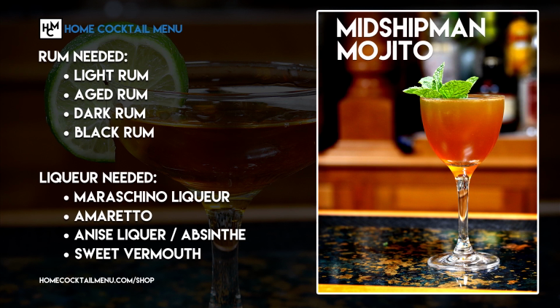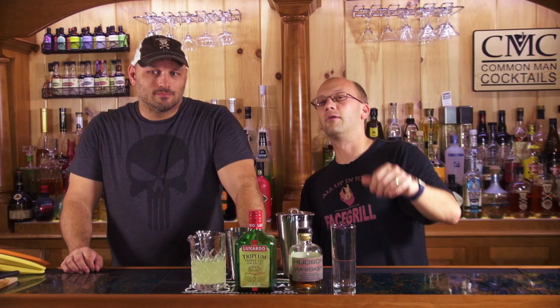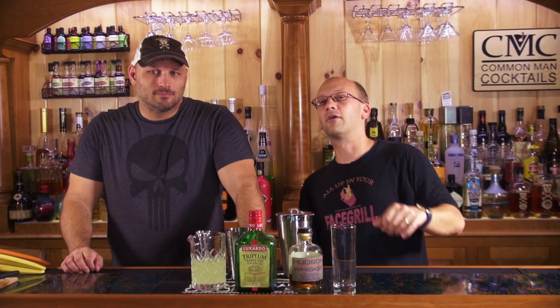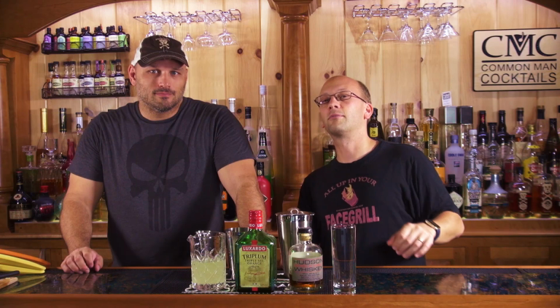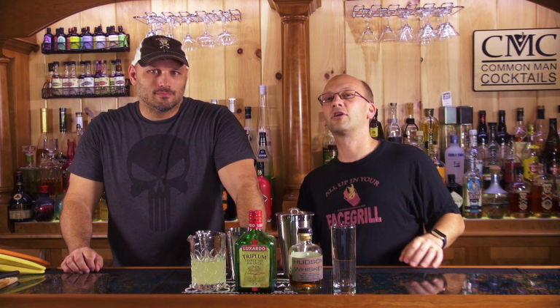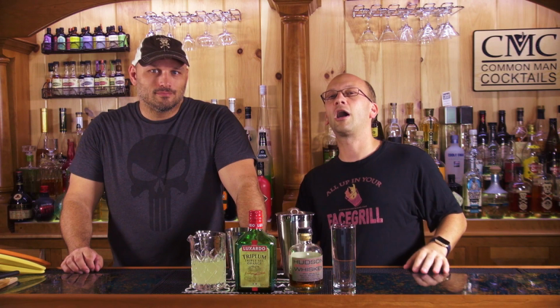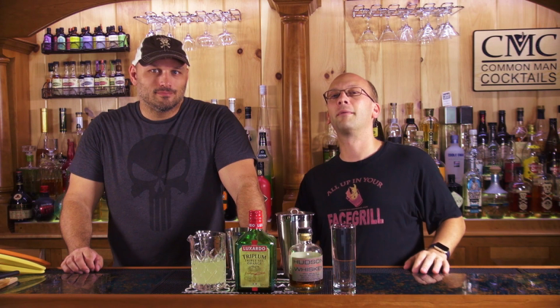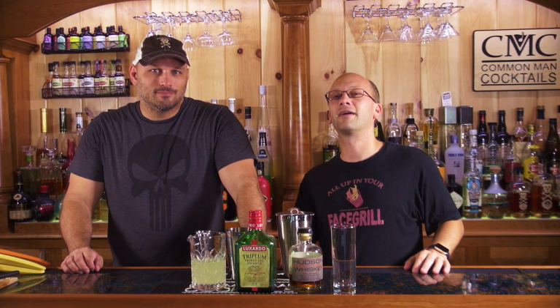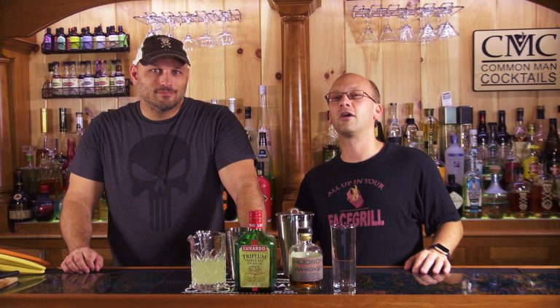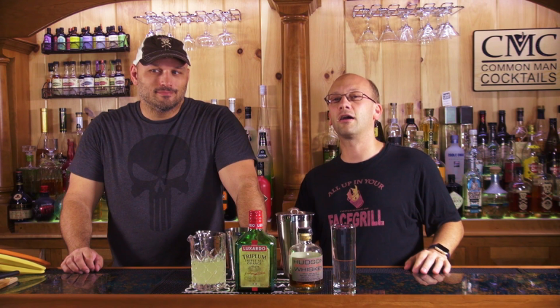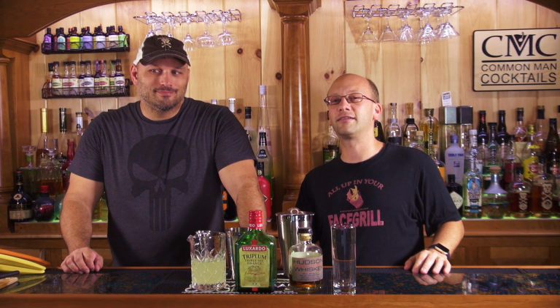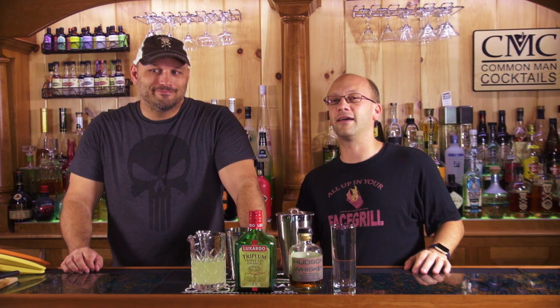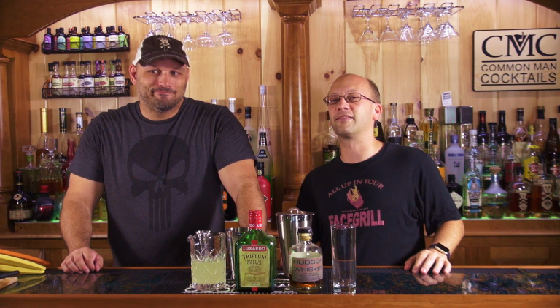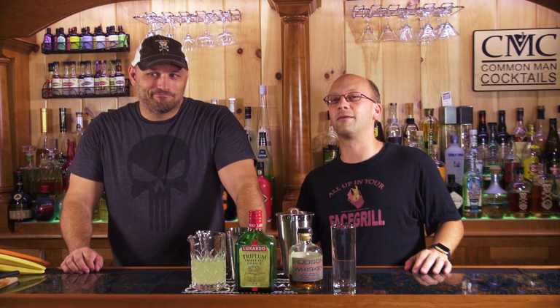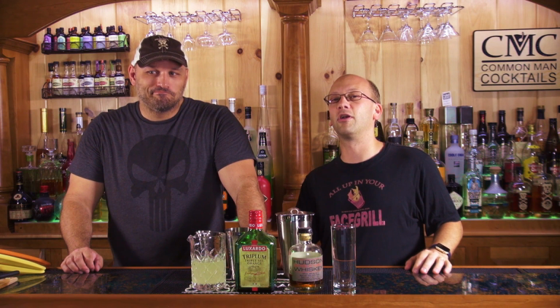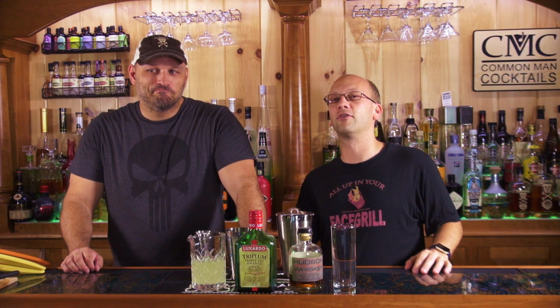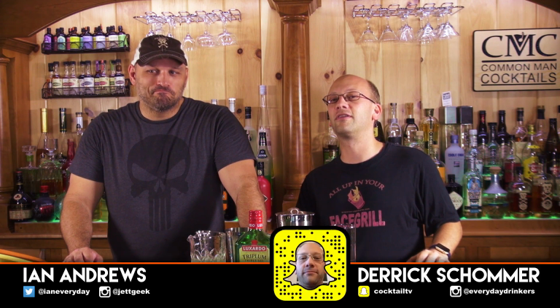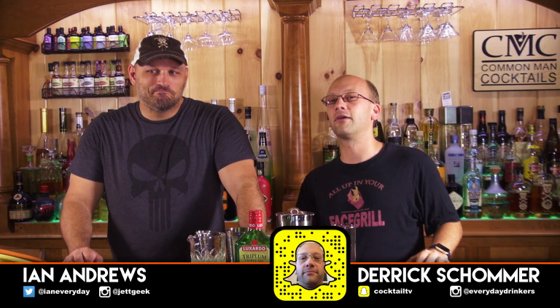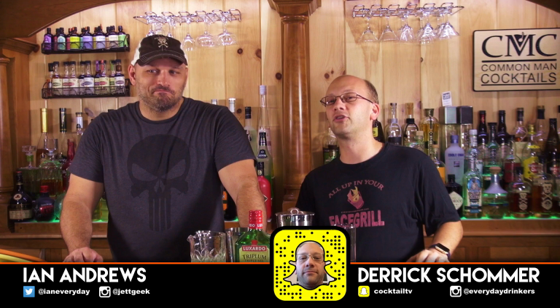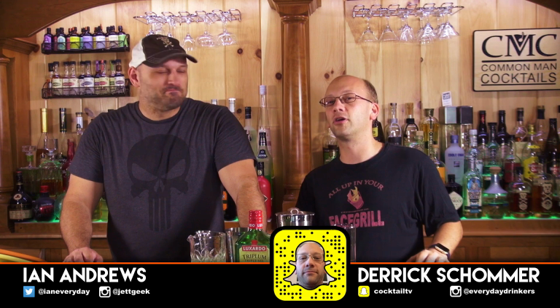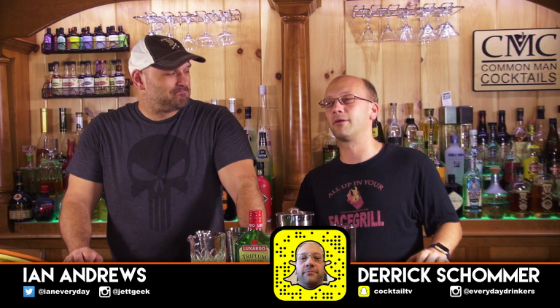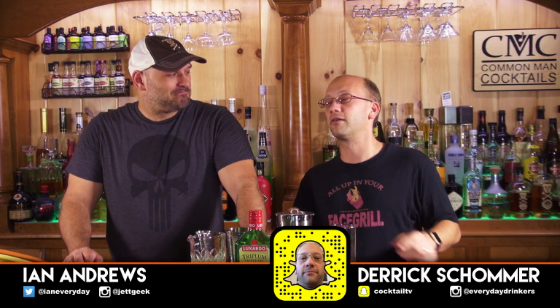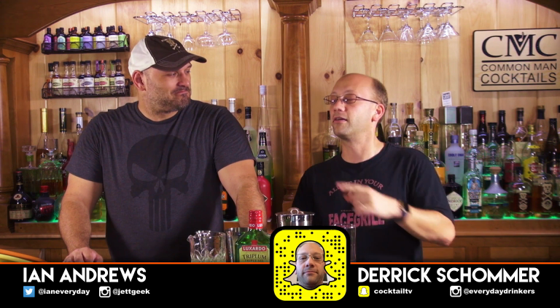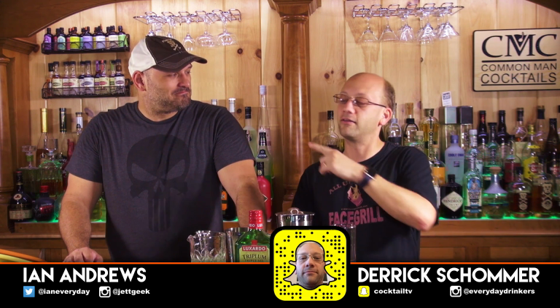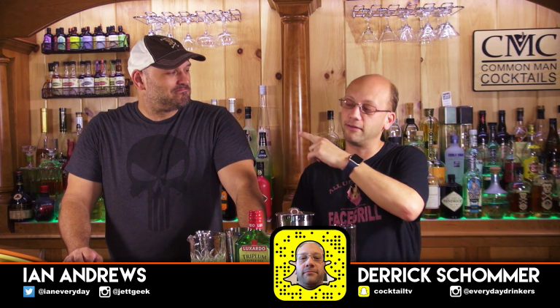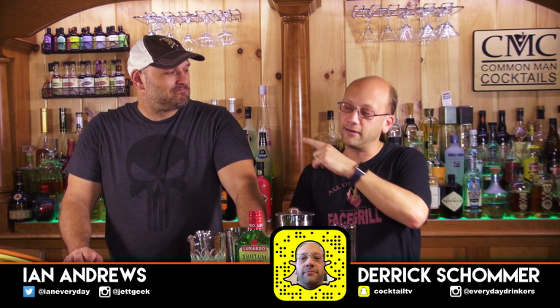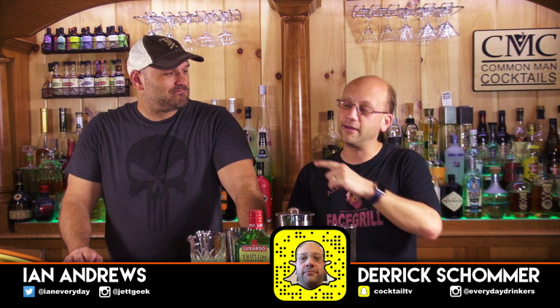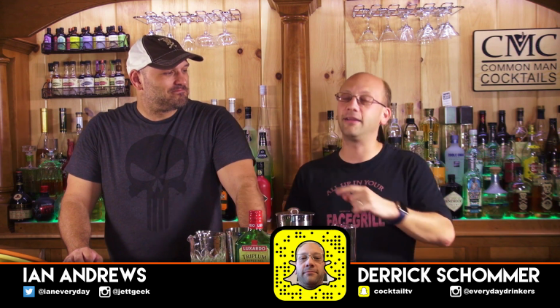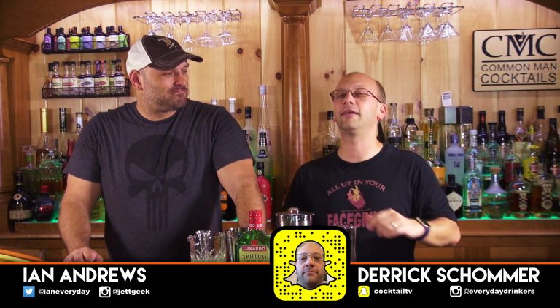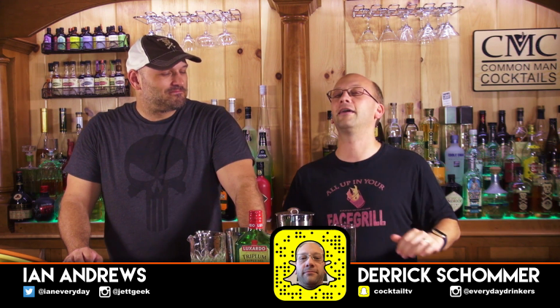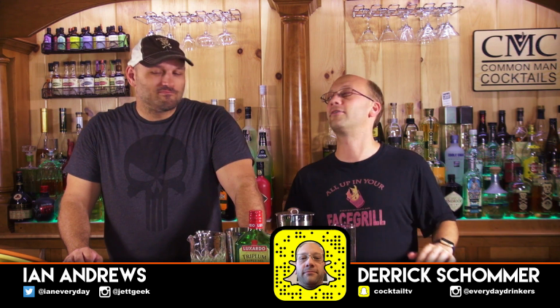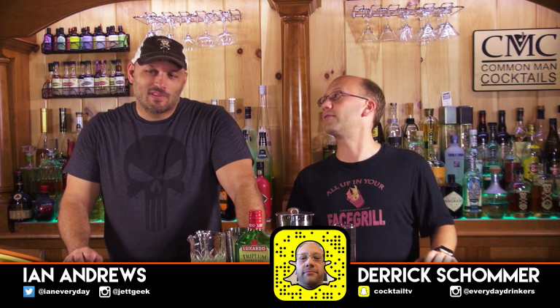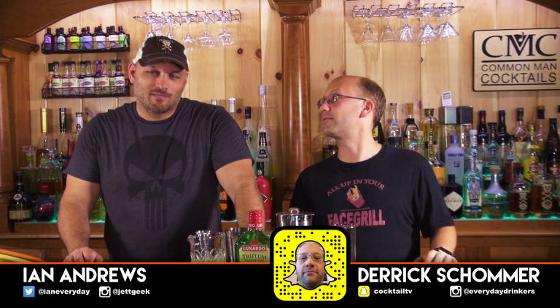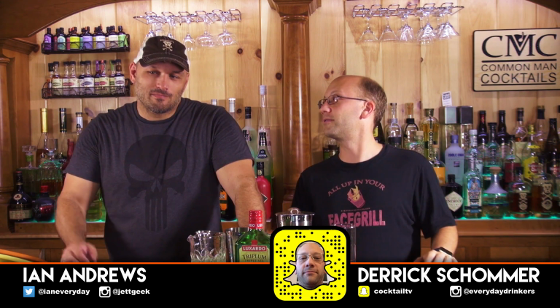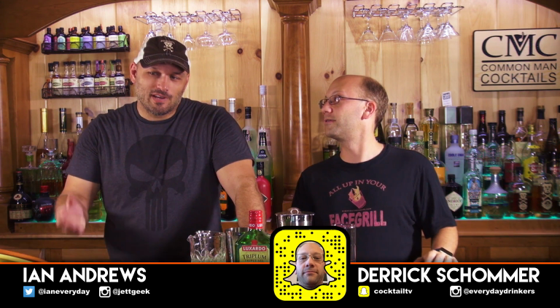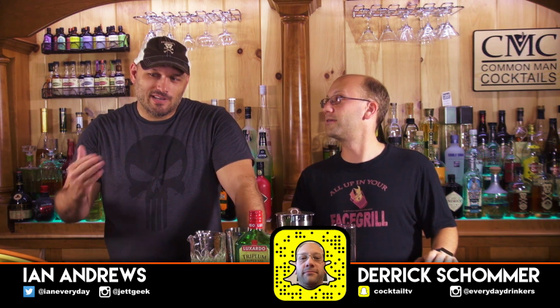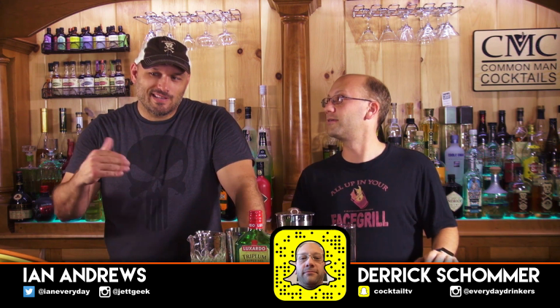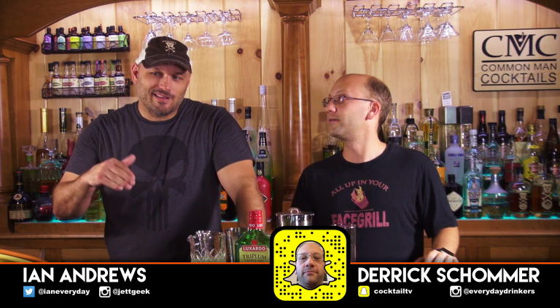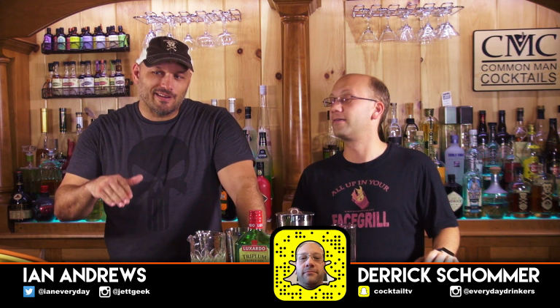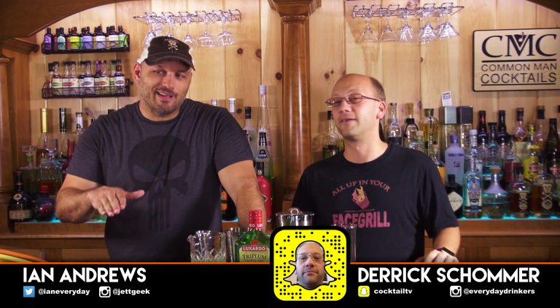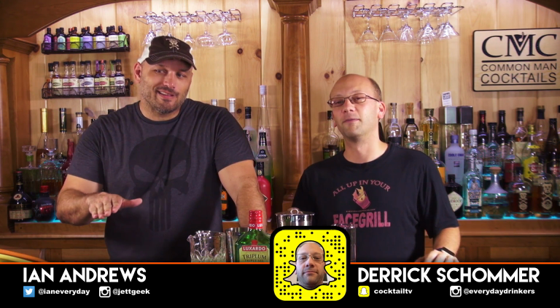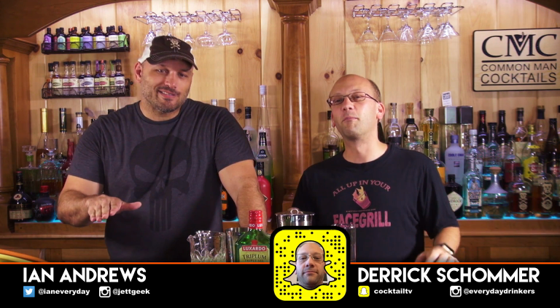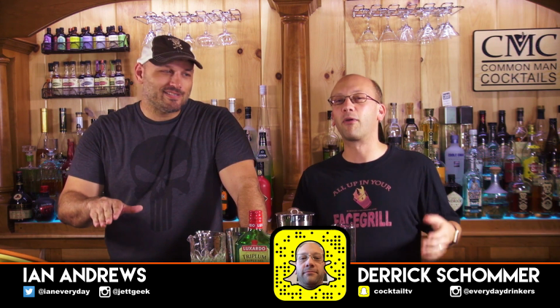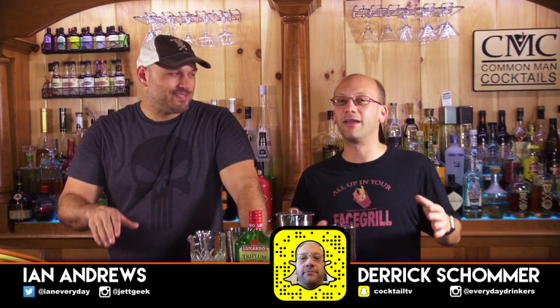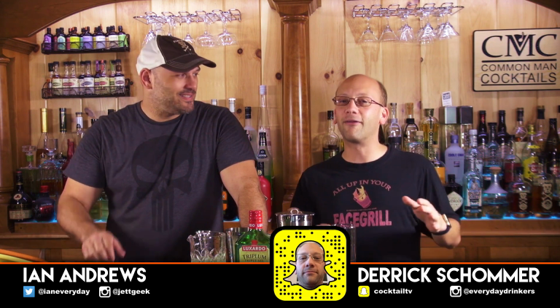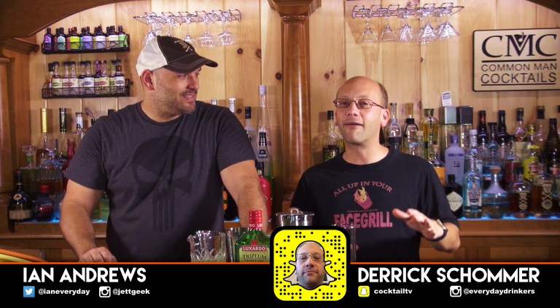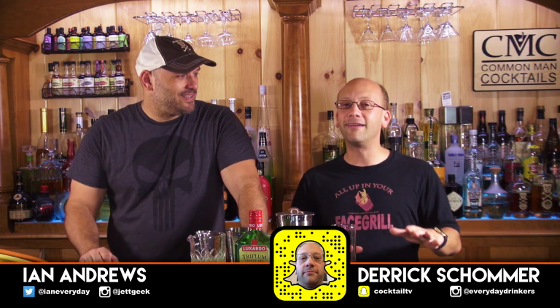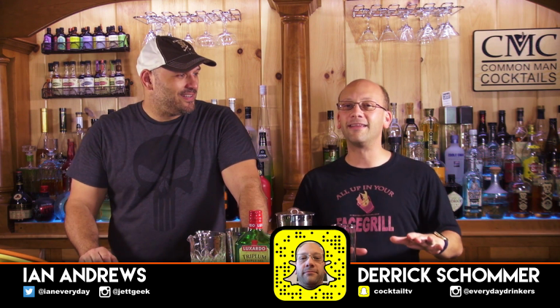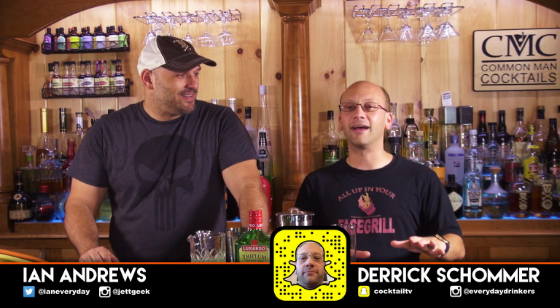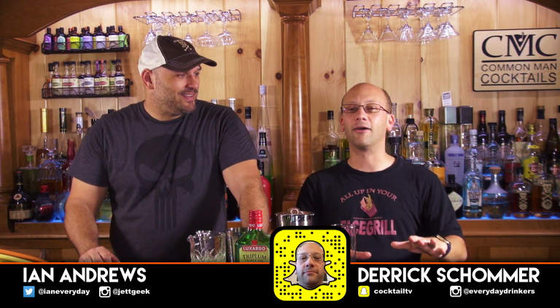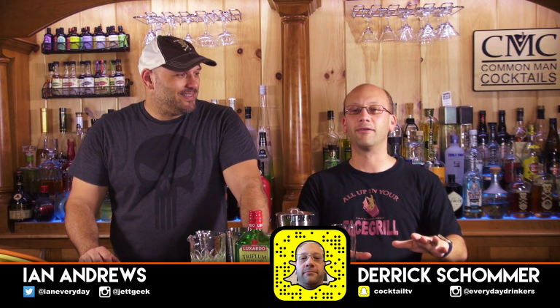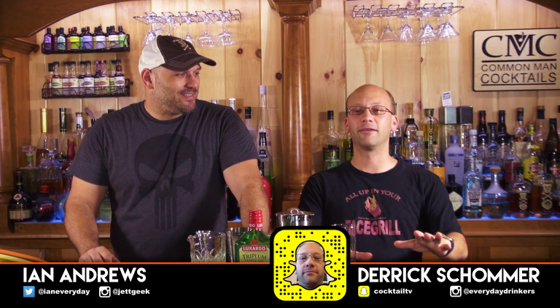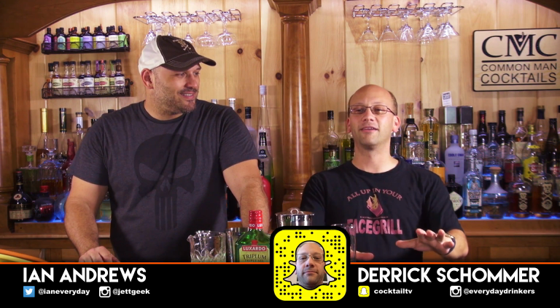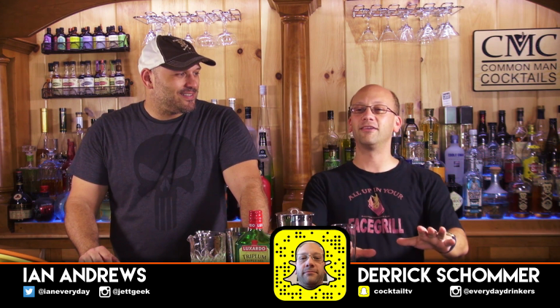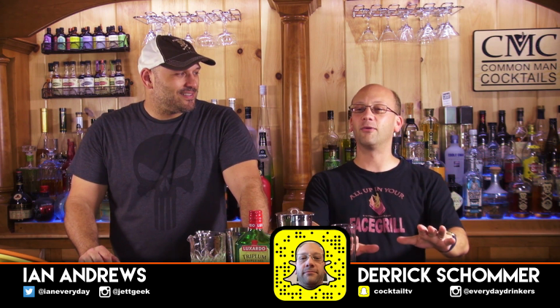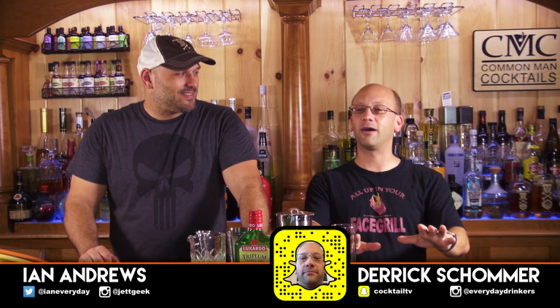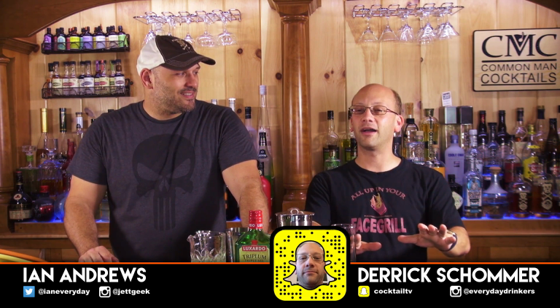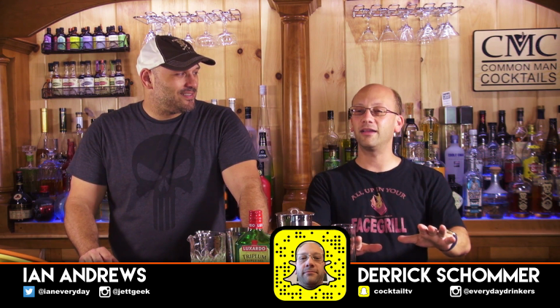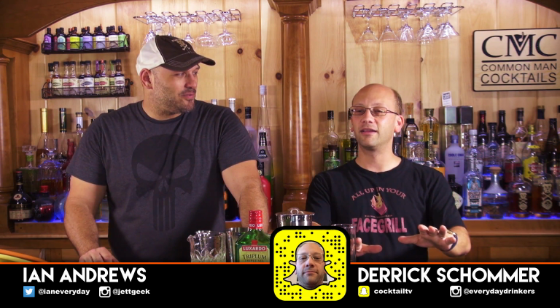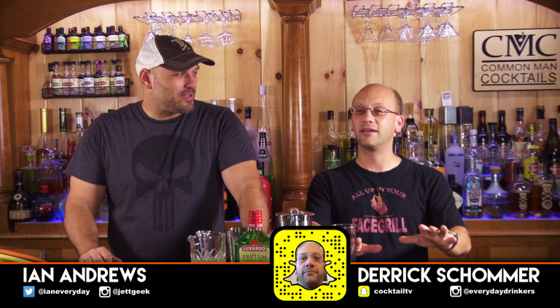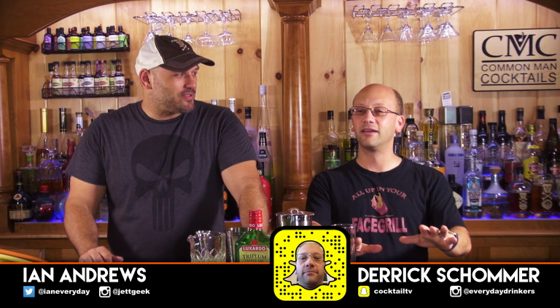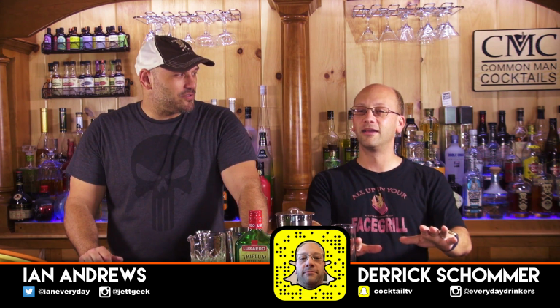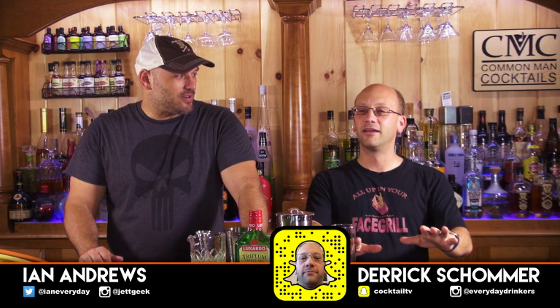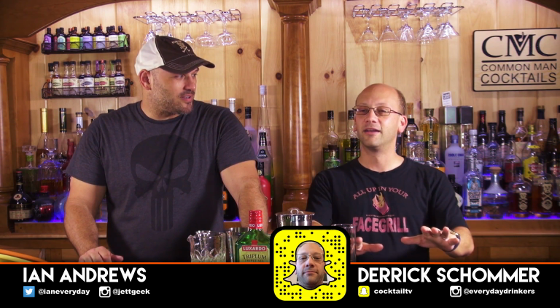Welcome to Common Man Cocktails, I'm your host Derek Shomer. Ian Andrews. Bring it down a notch, bring it right down, because you know why? We're getting drunk.